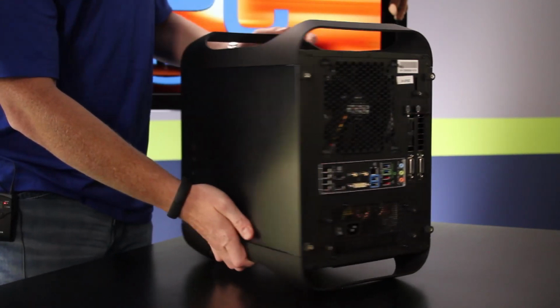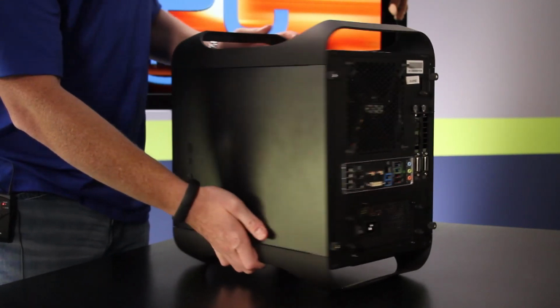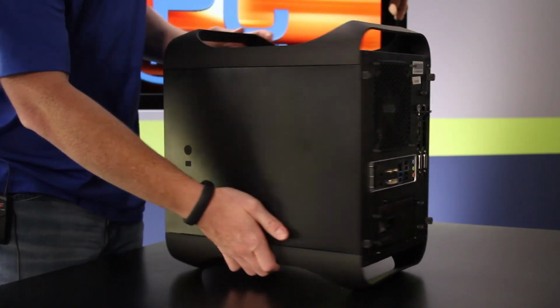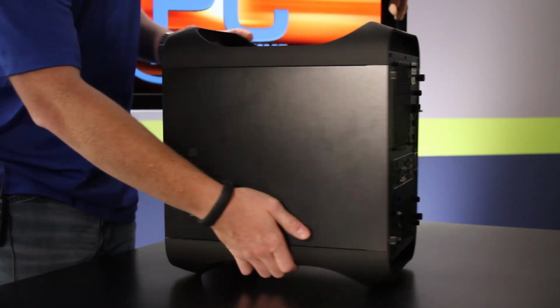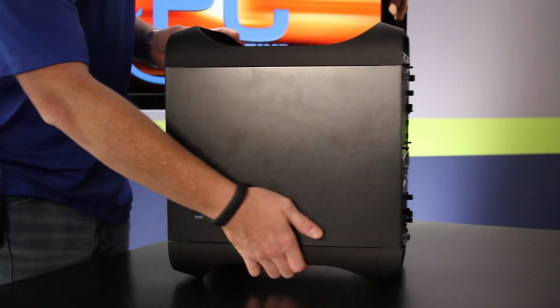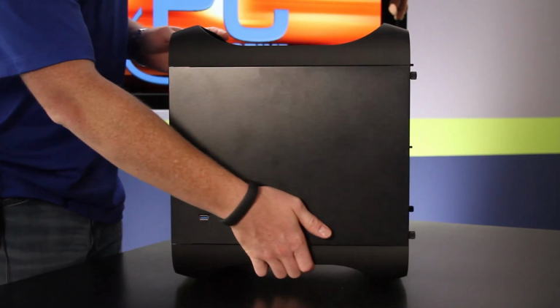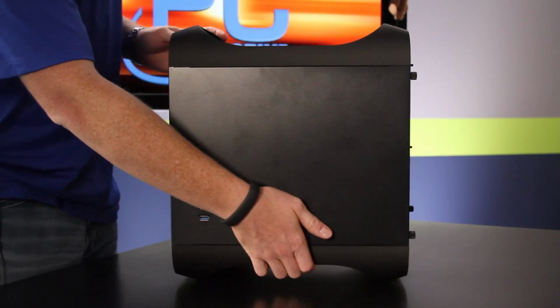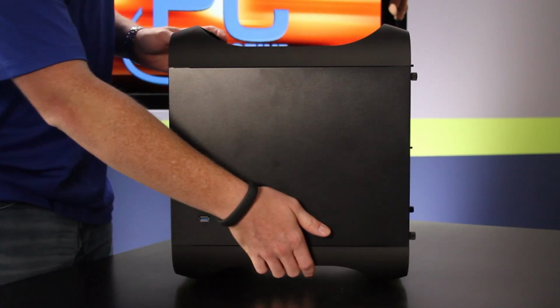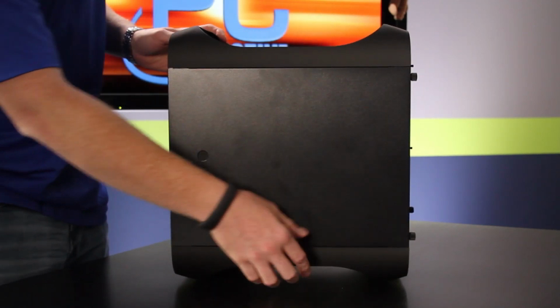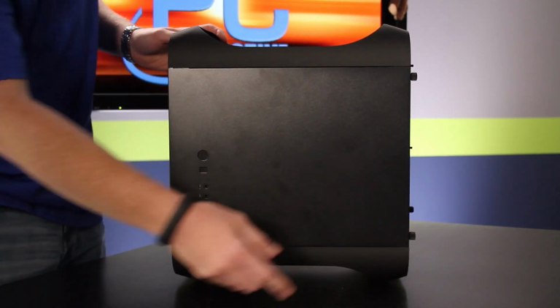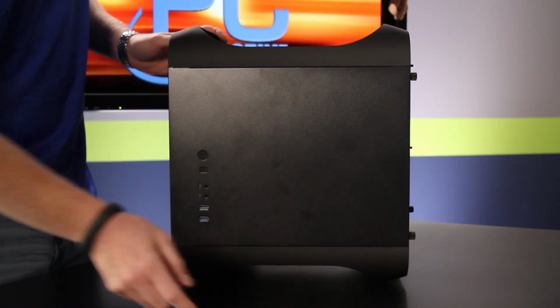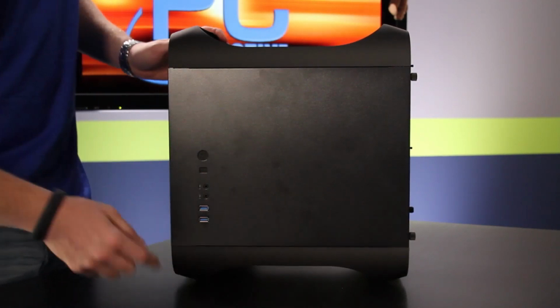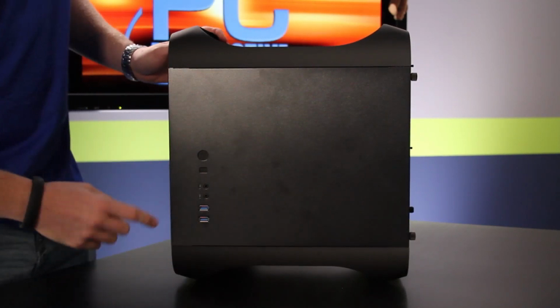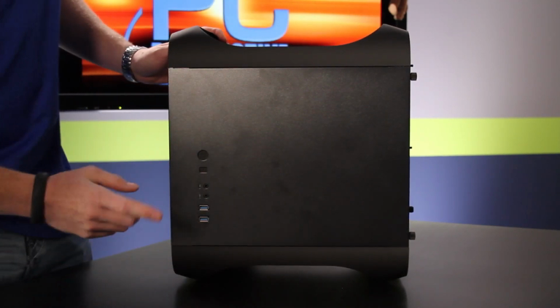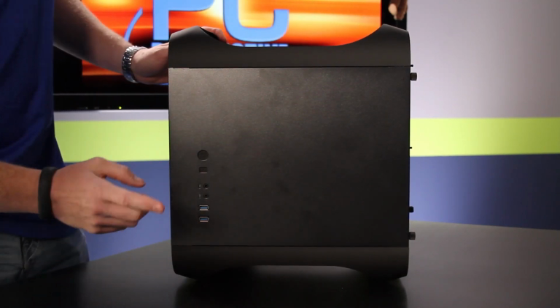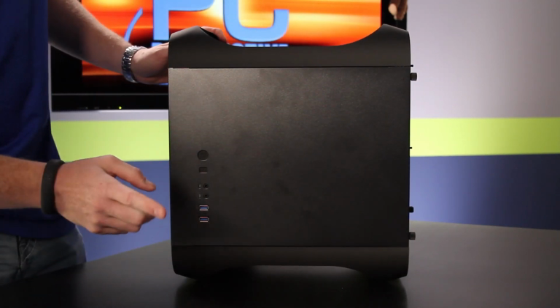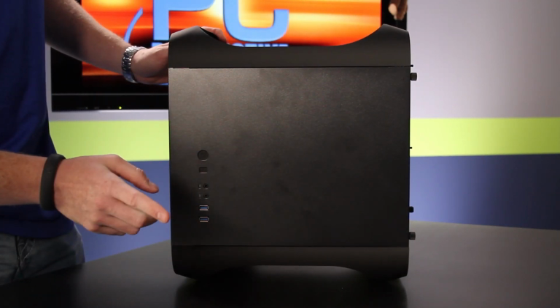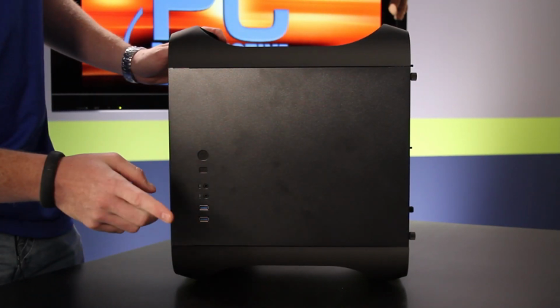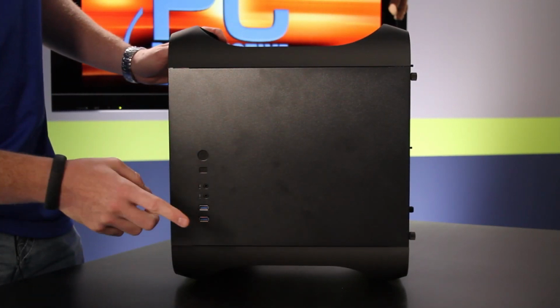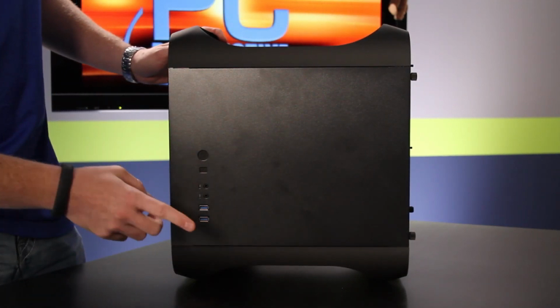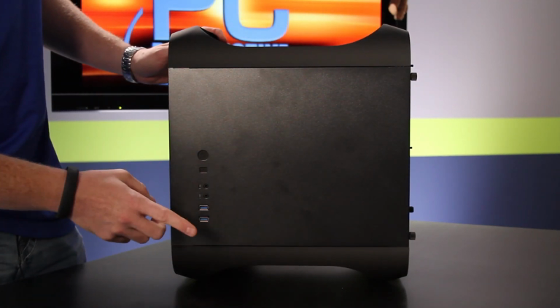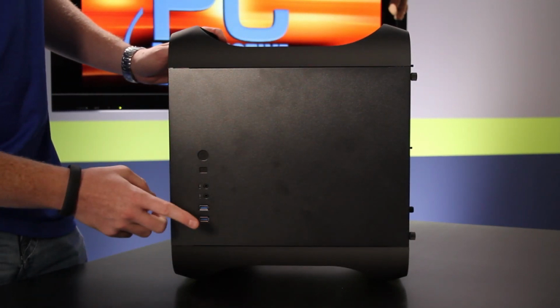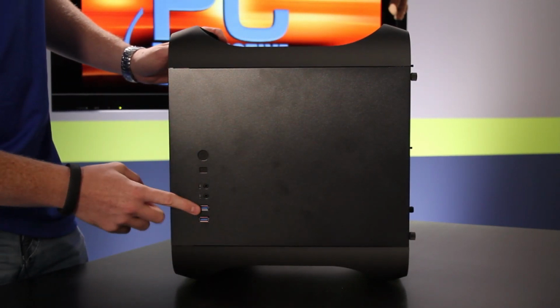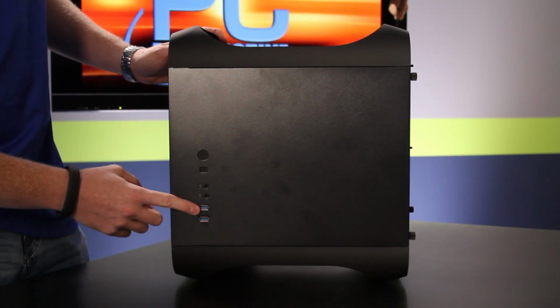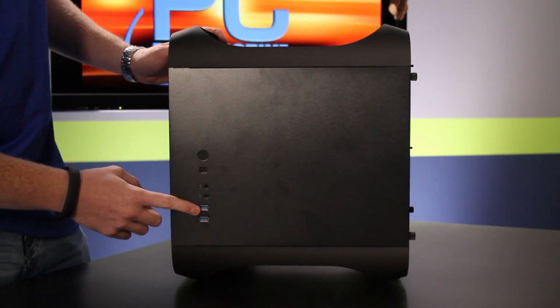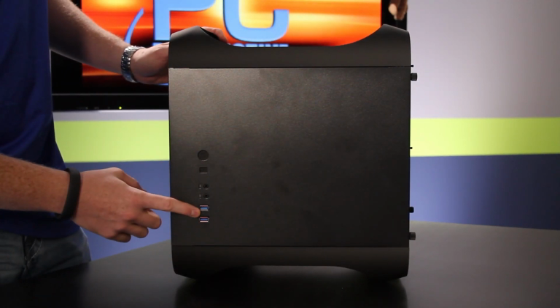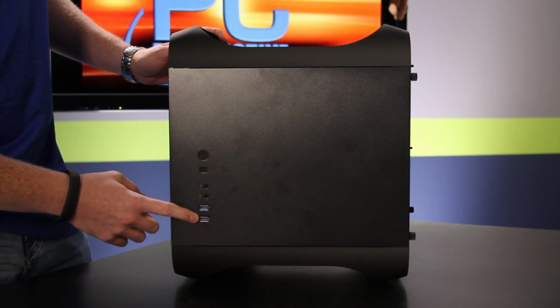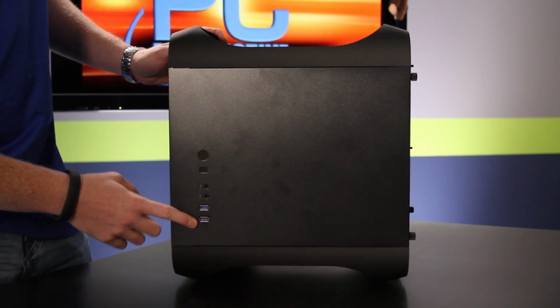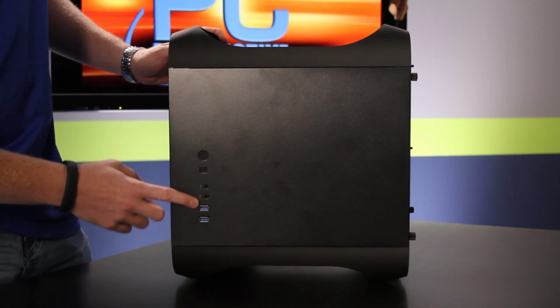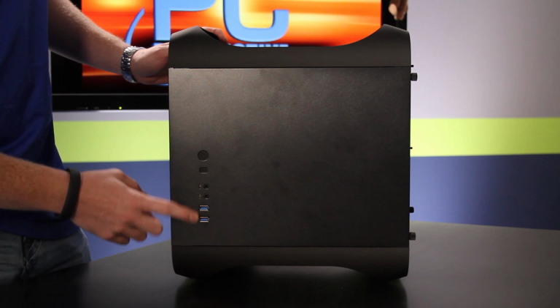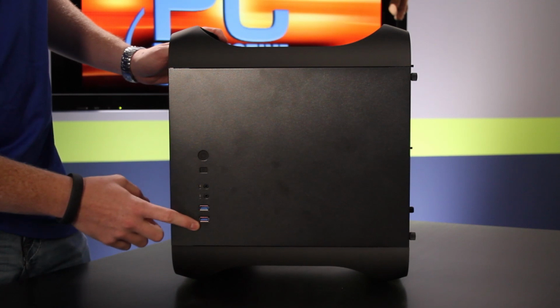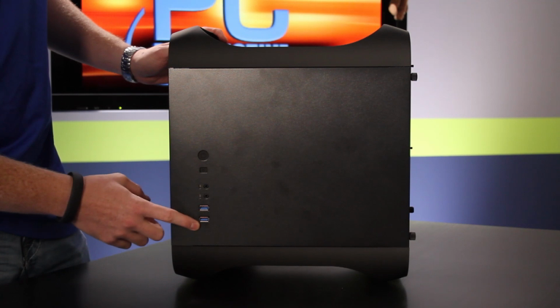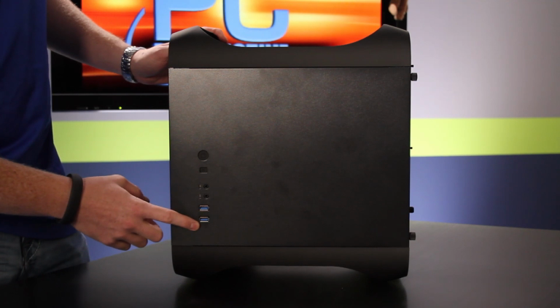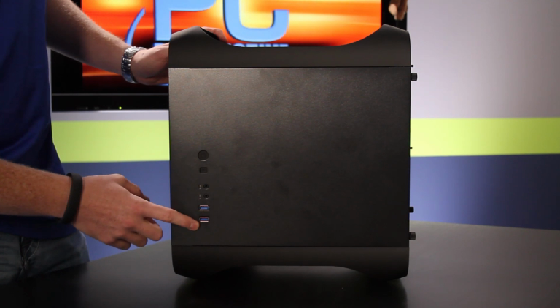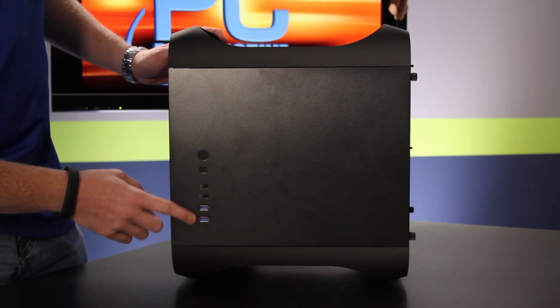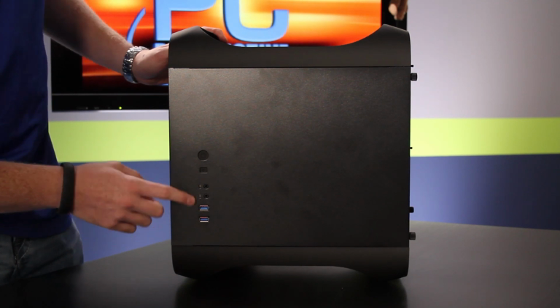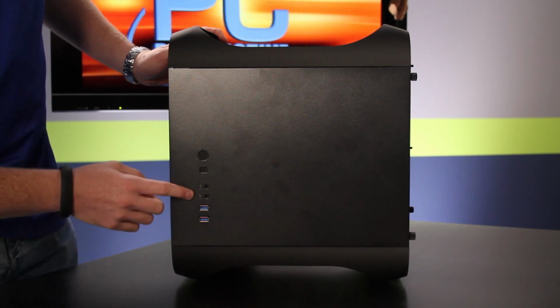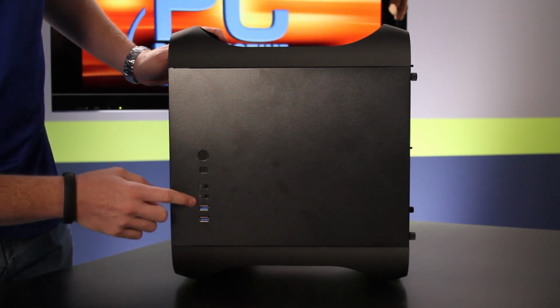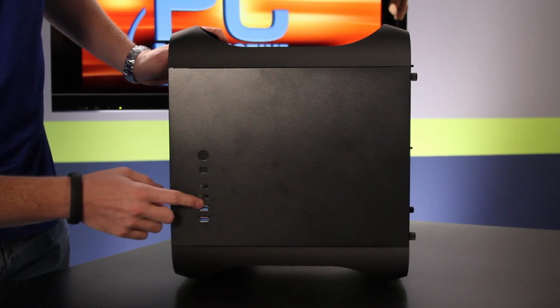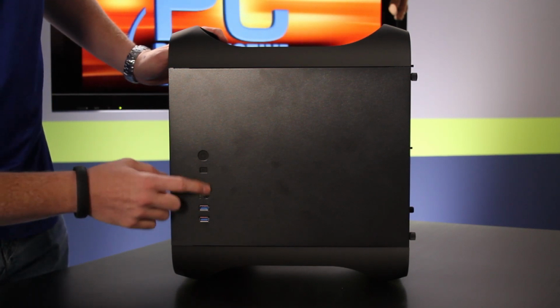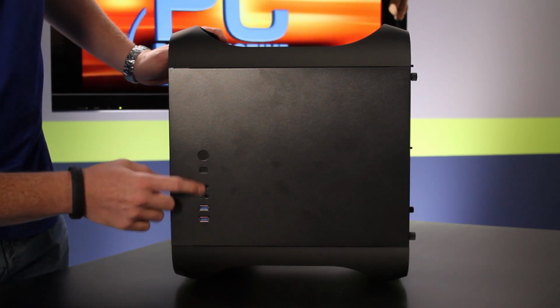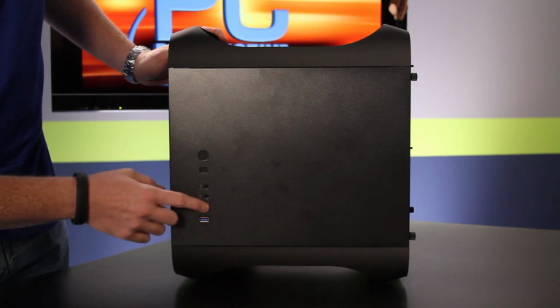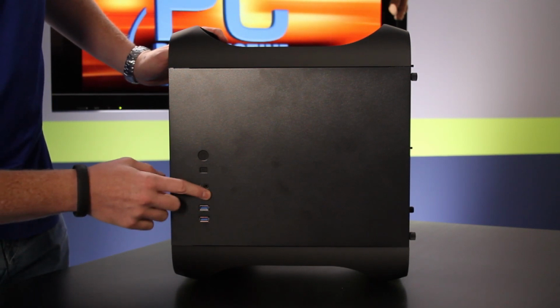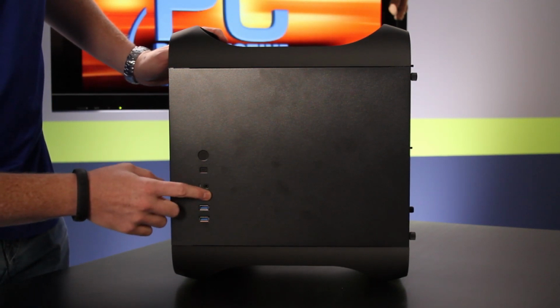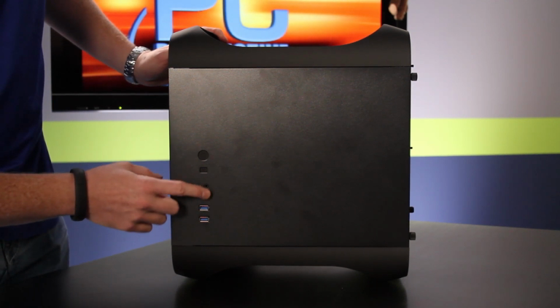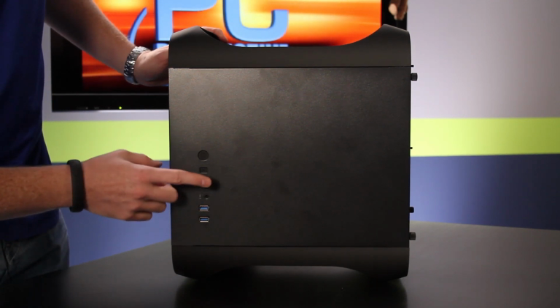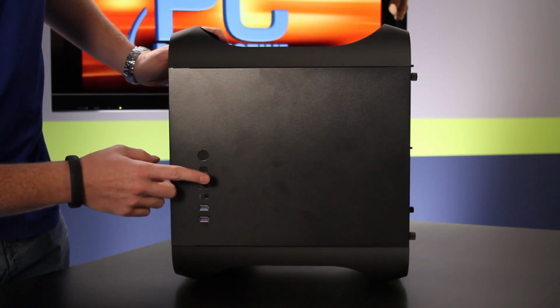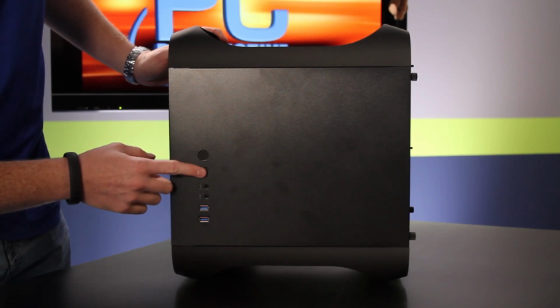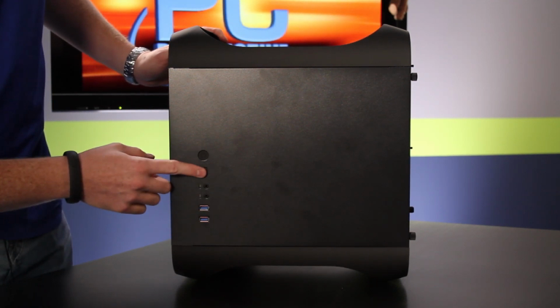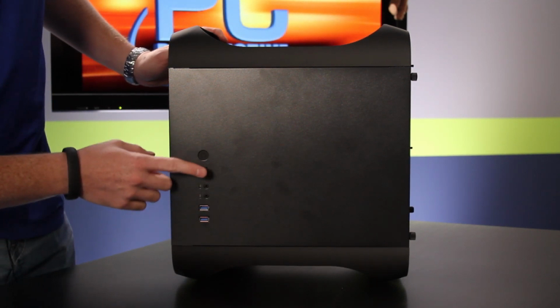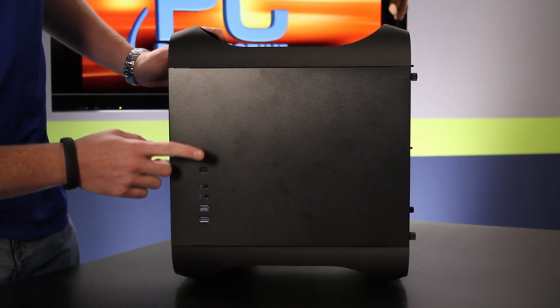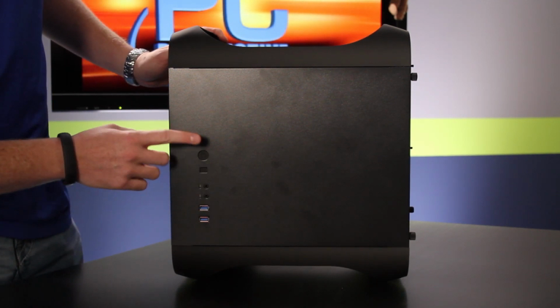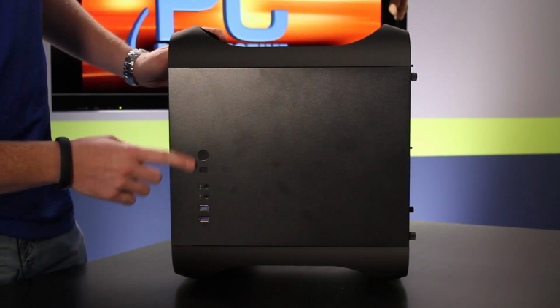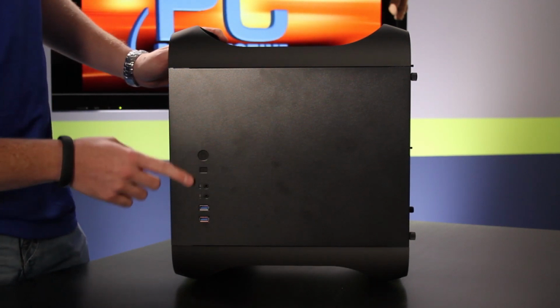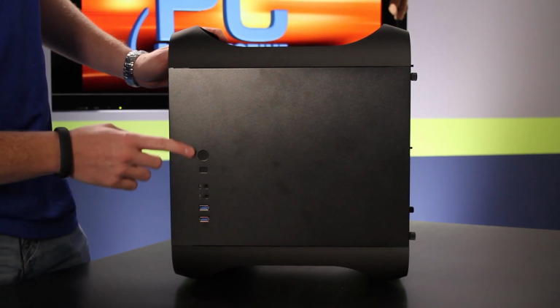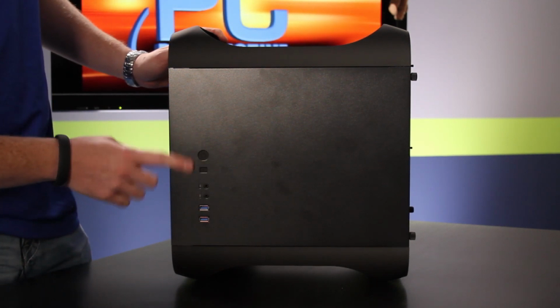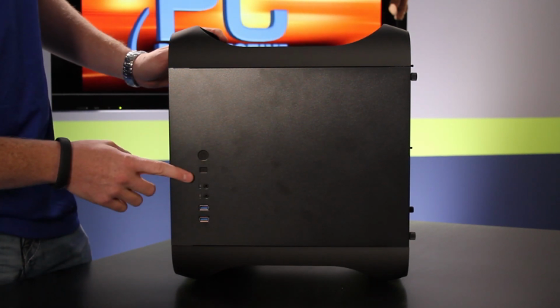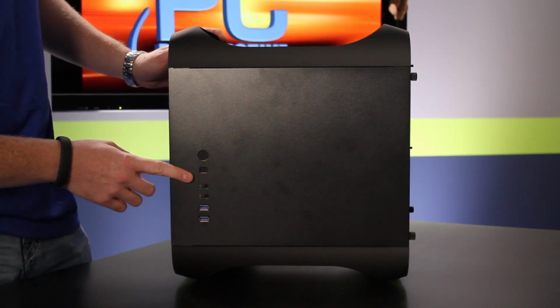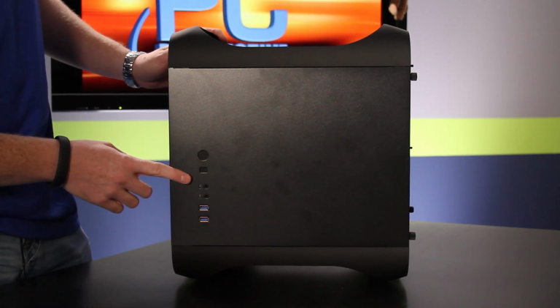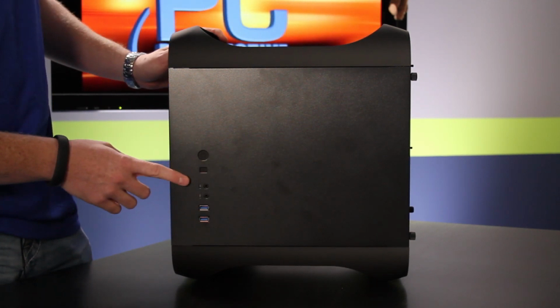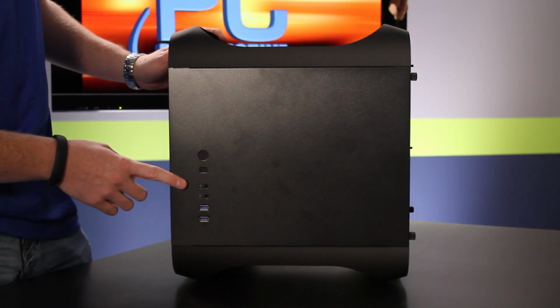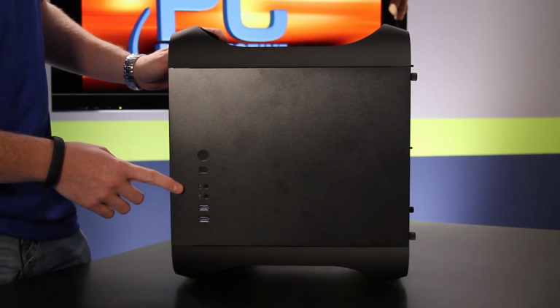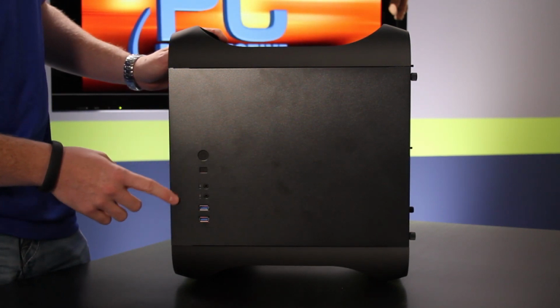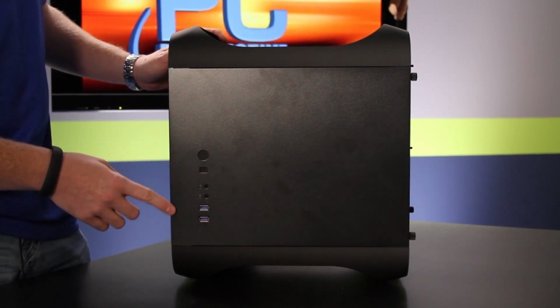On the right-hand side you've got two external USB 3 ports, audio, power, and reset buttons.